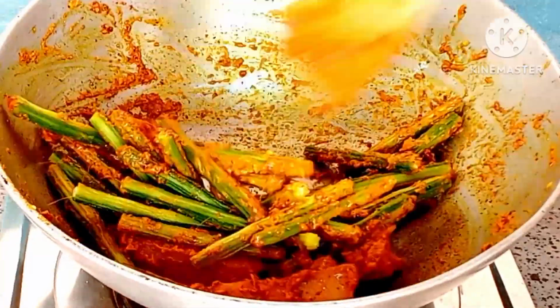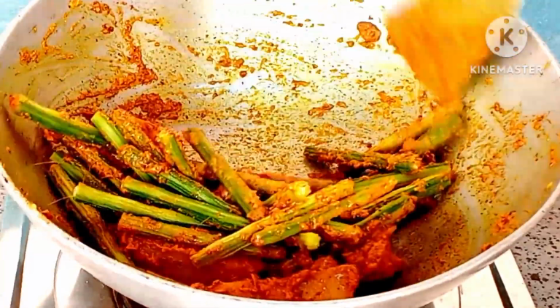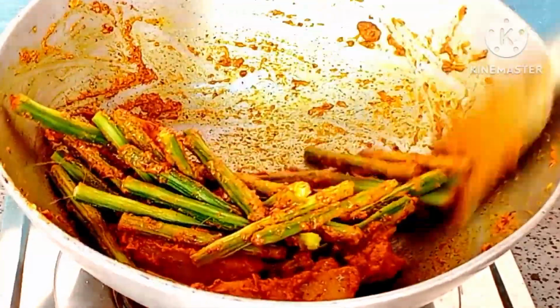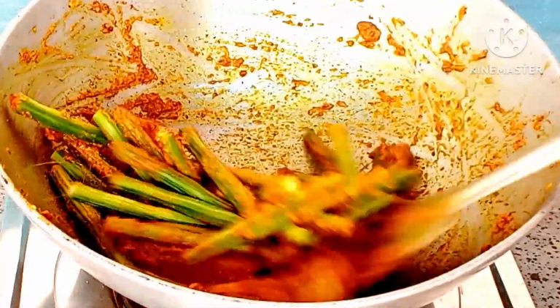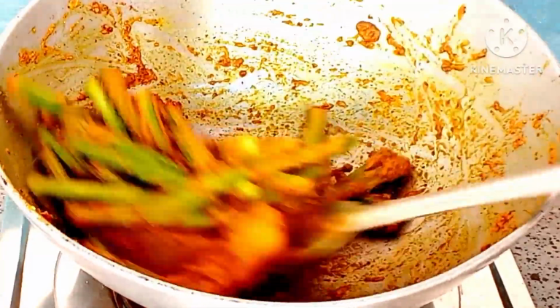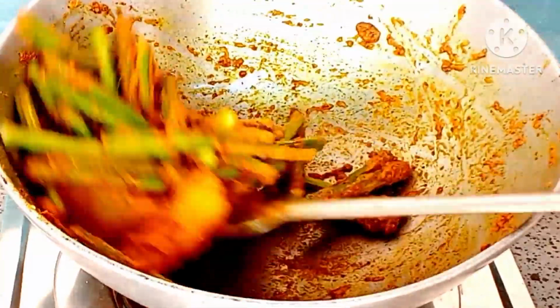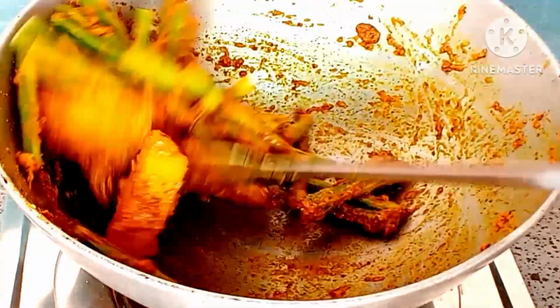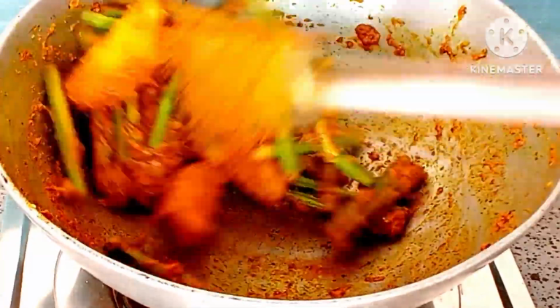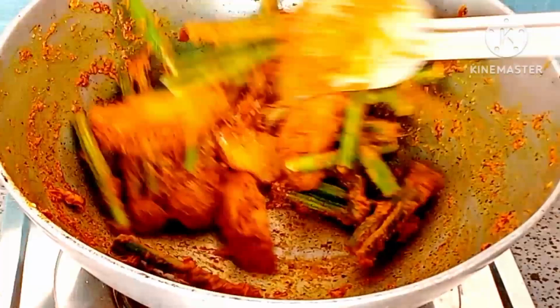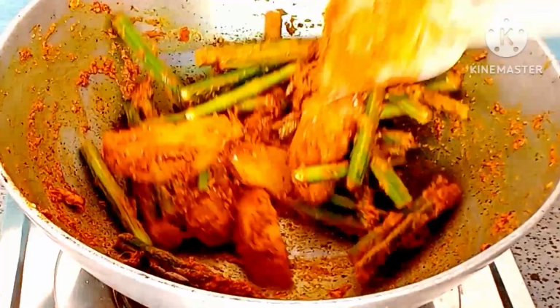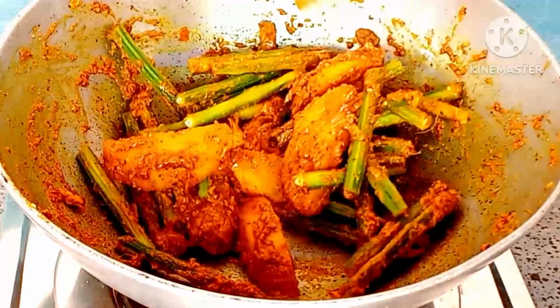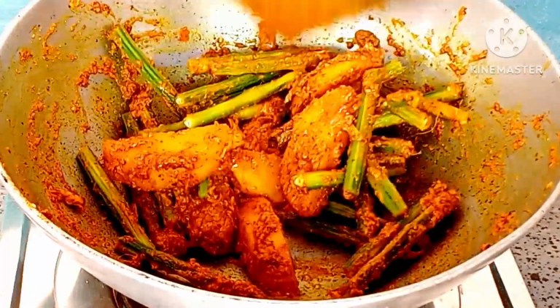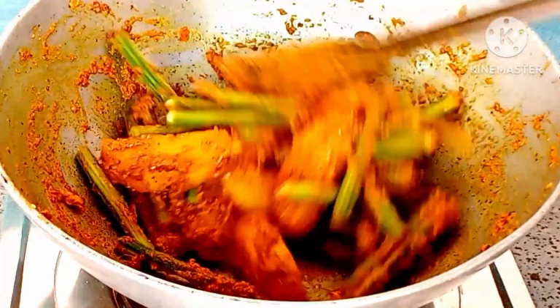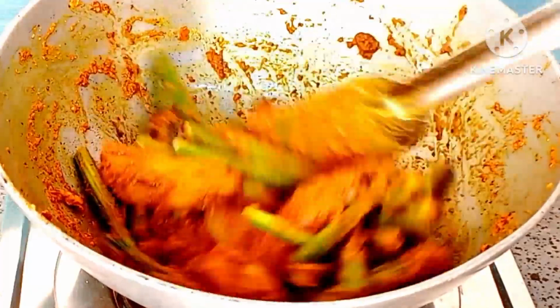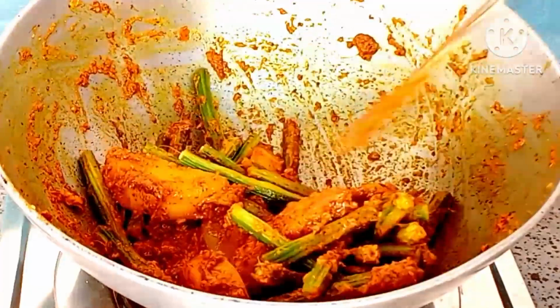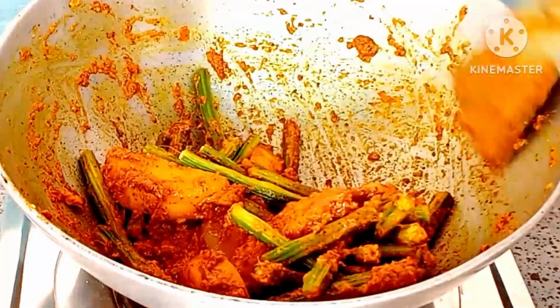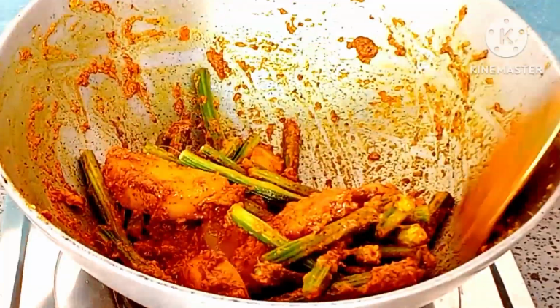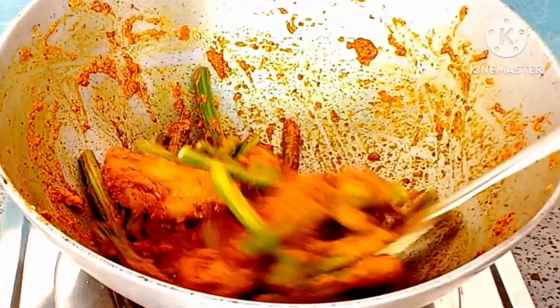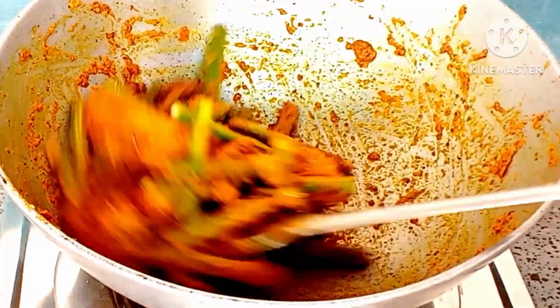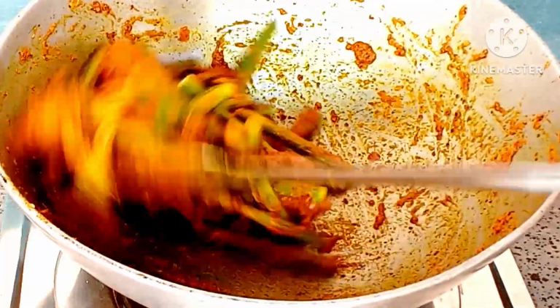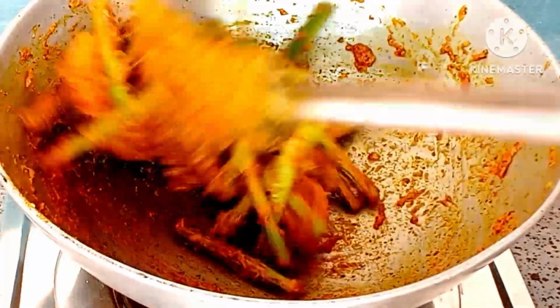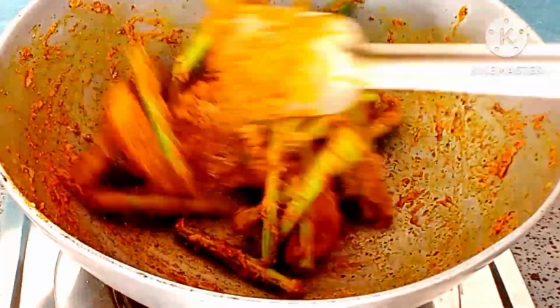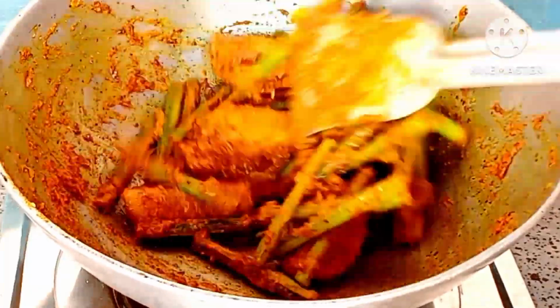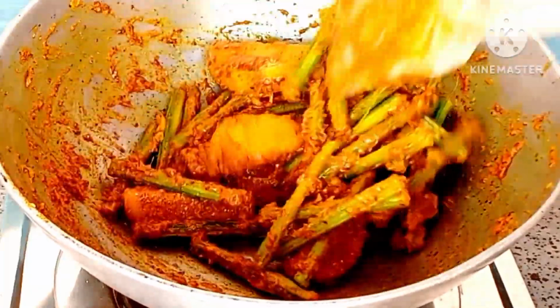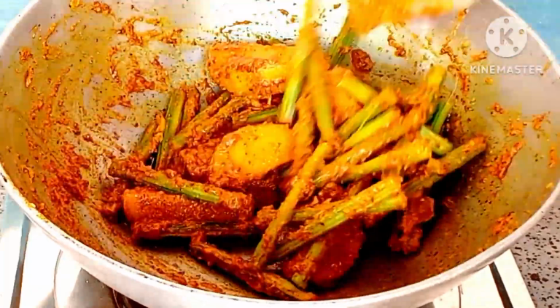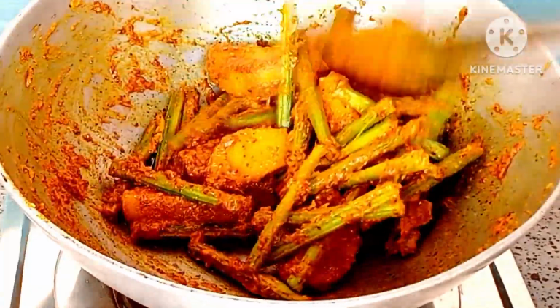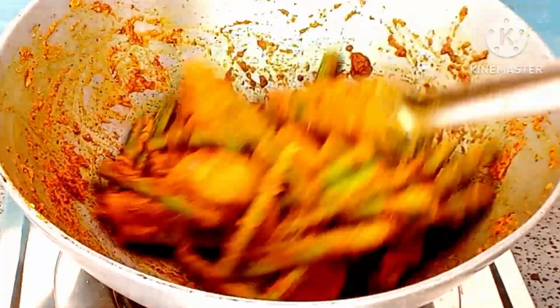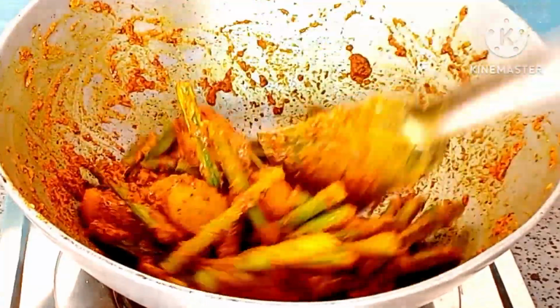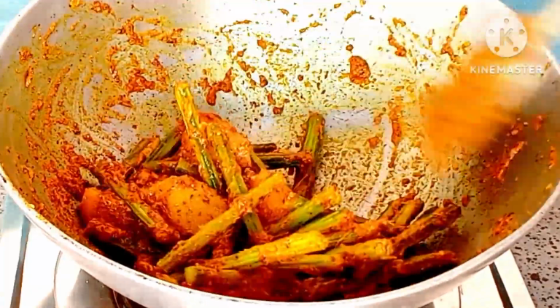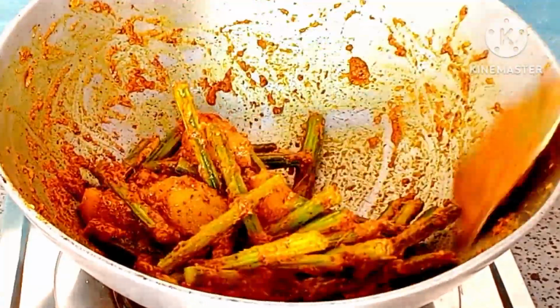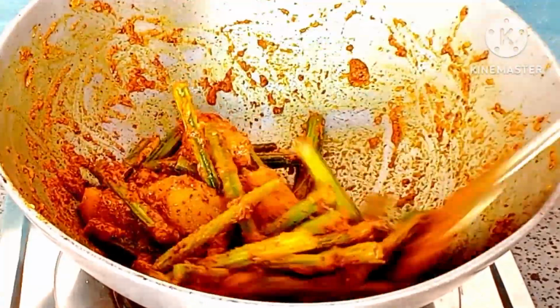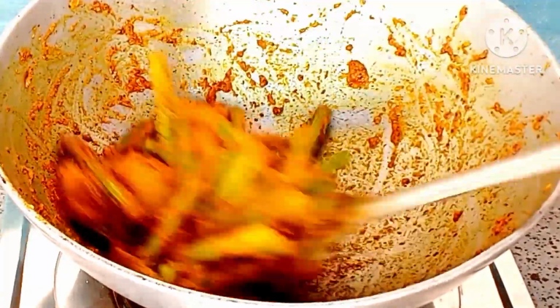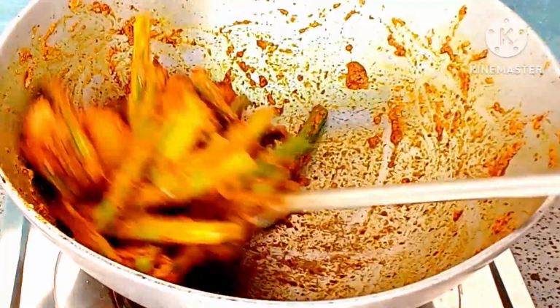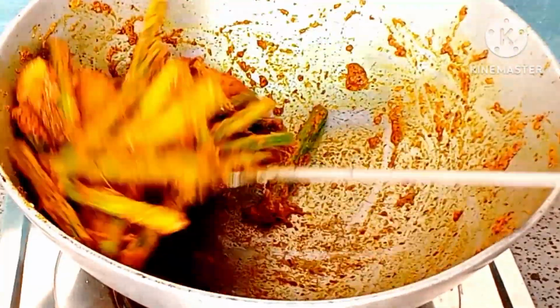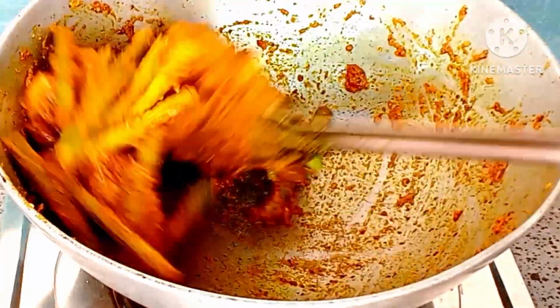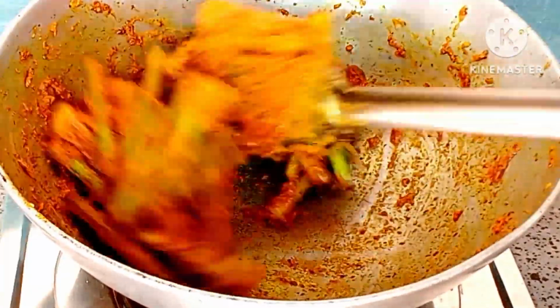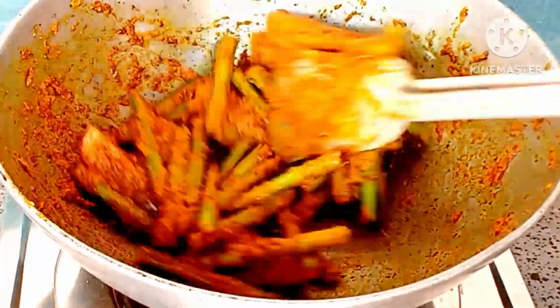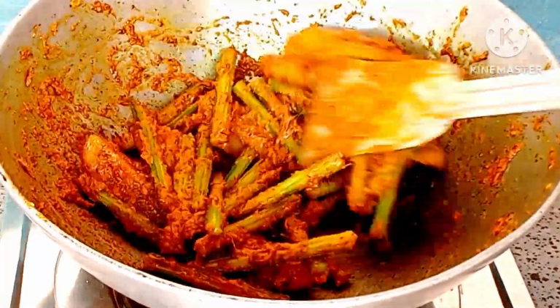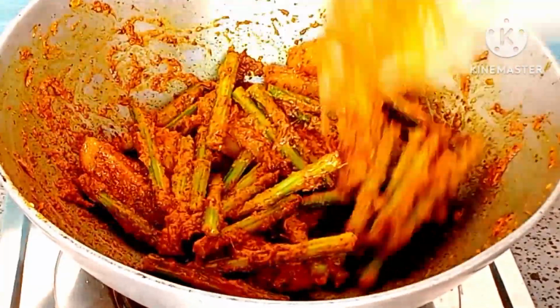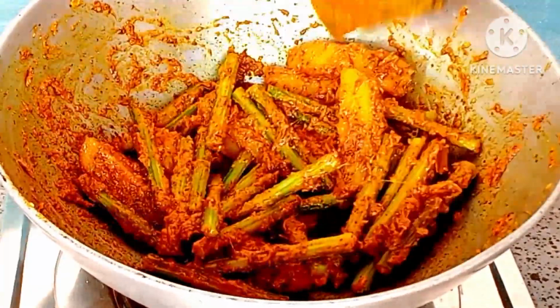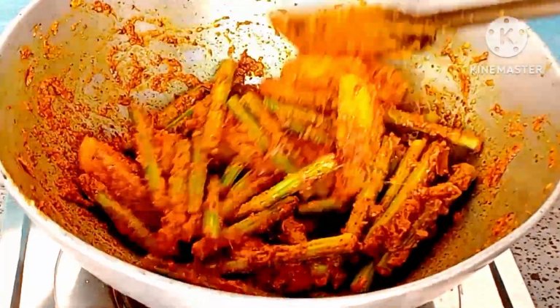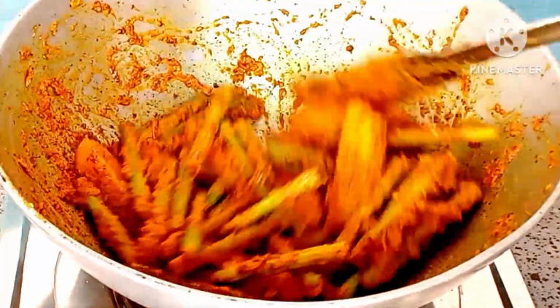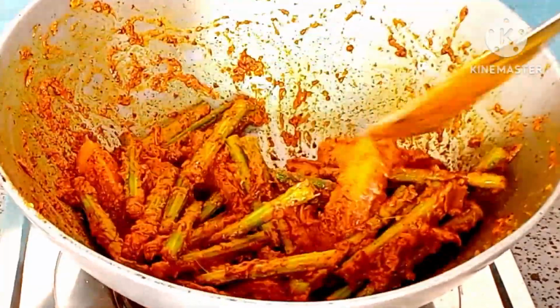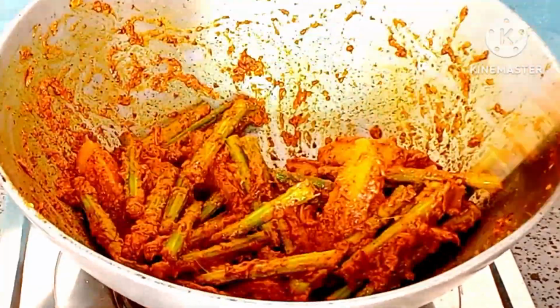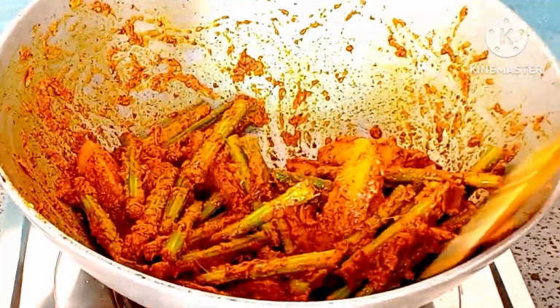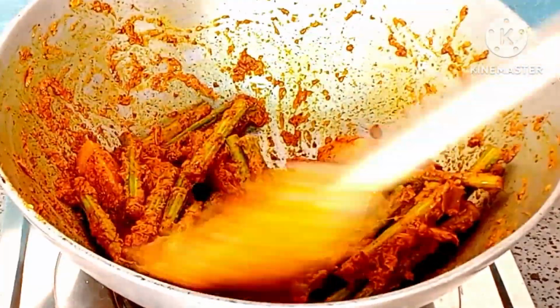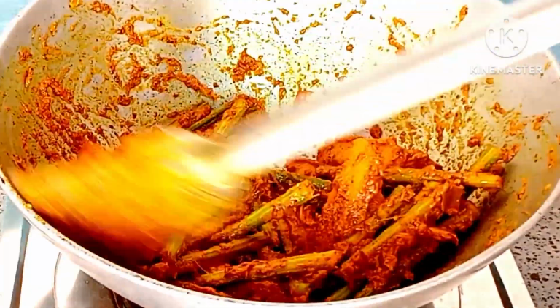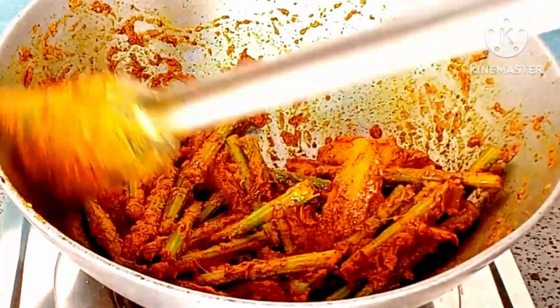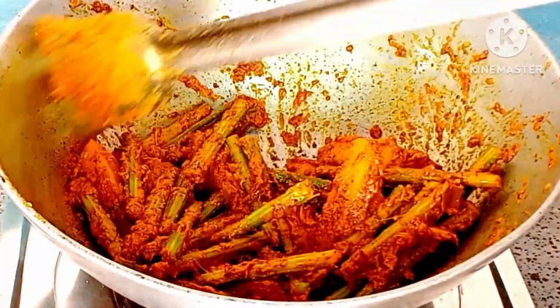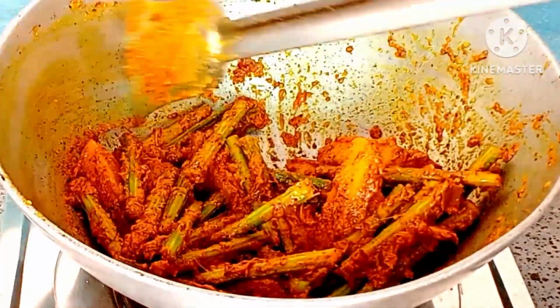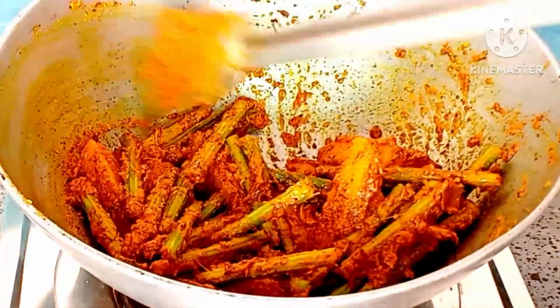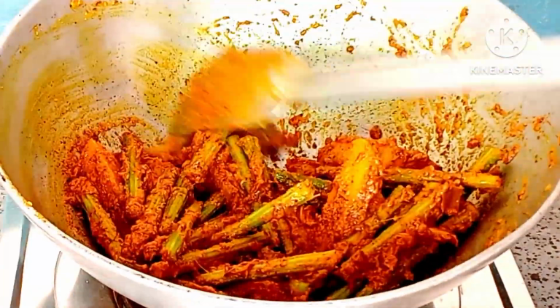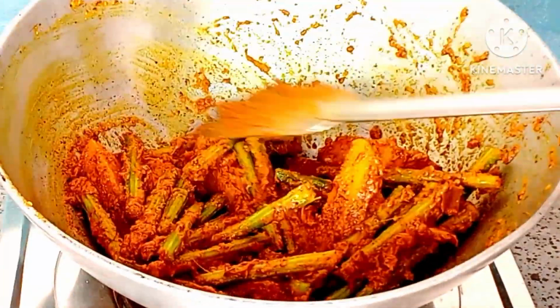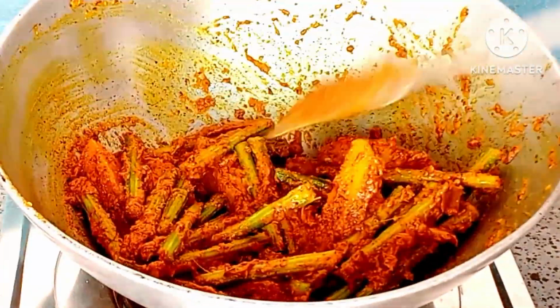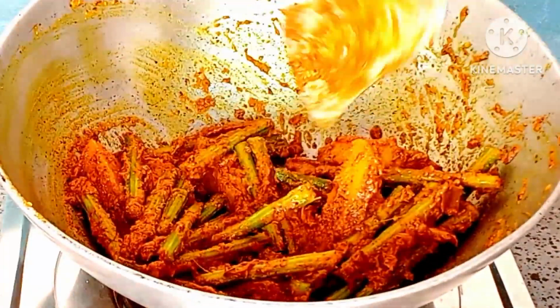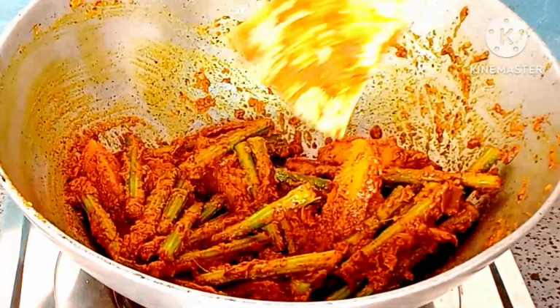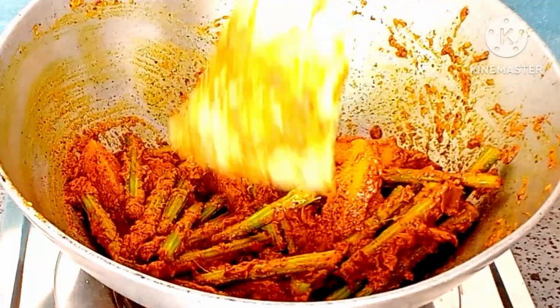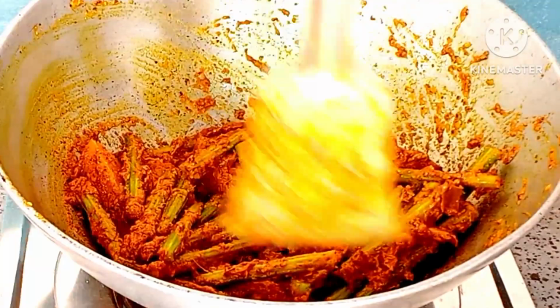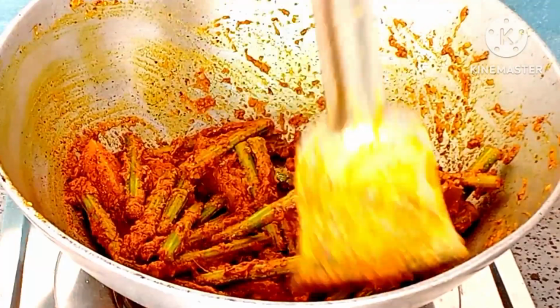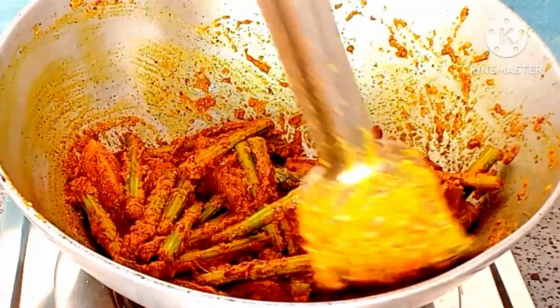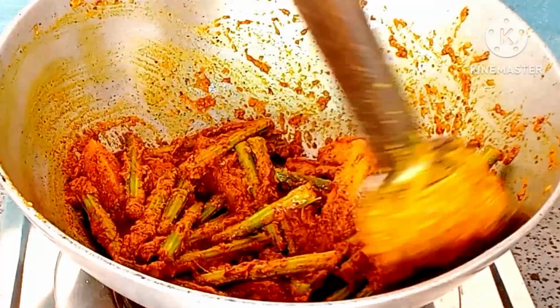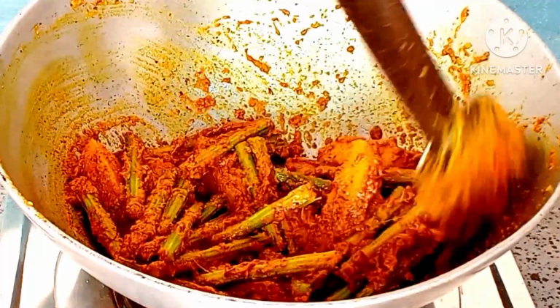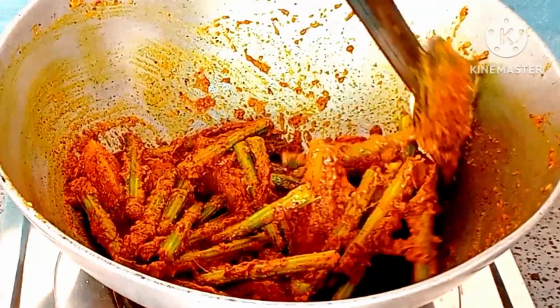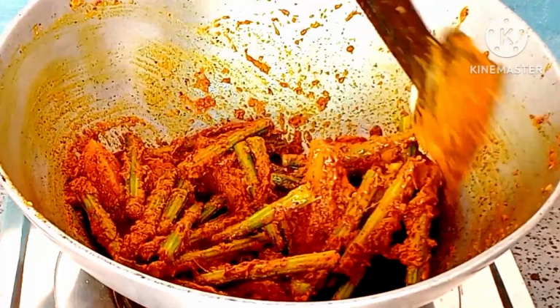If we want to shake the outside, then we may just have to use it. The amount of salt will be added.